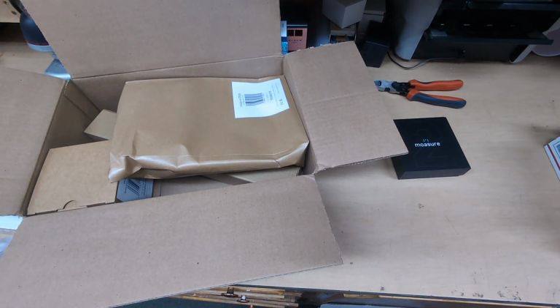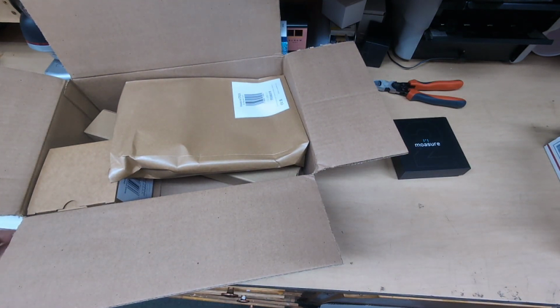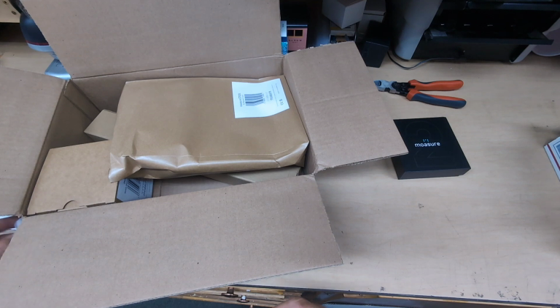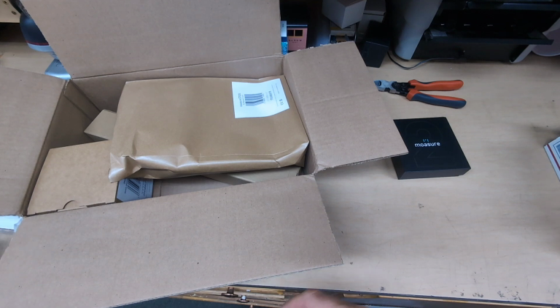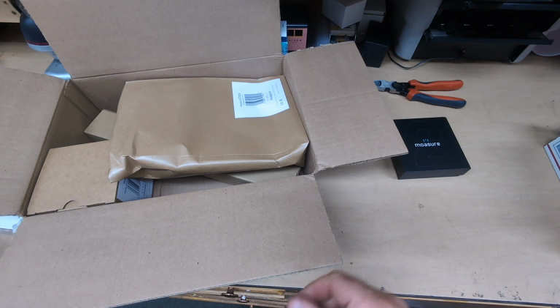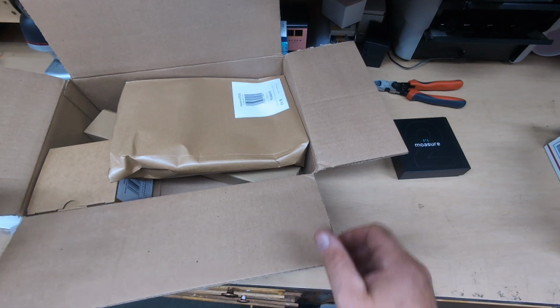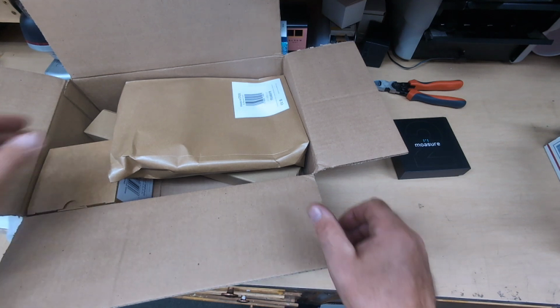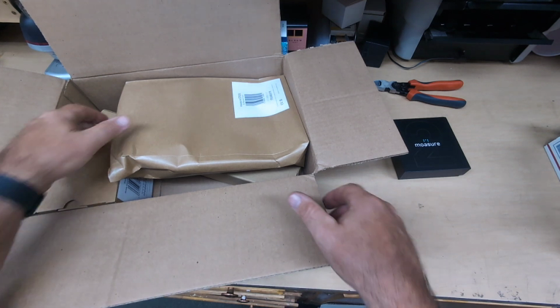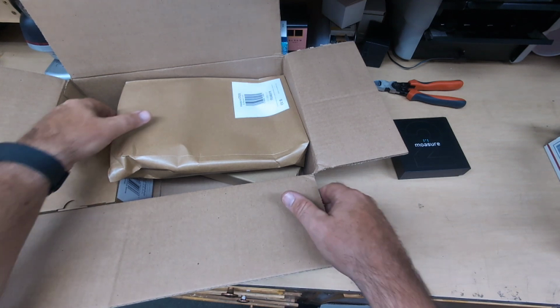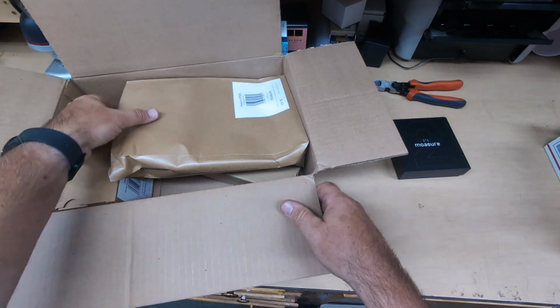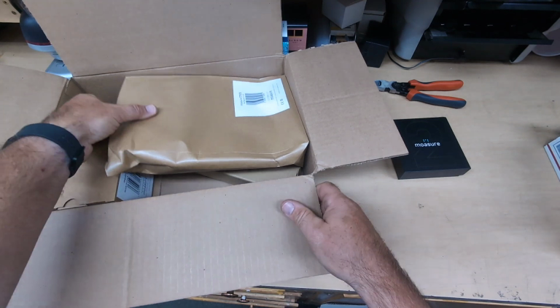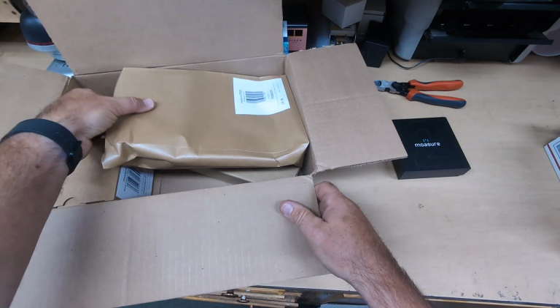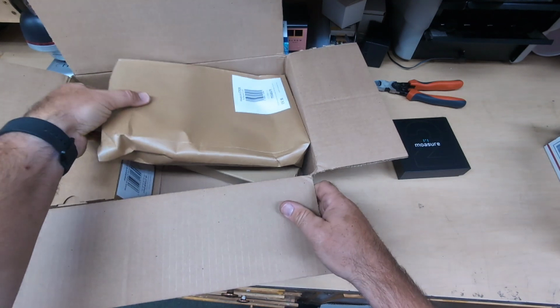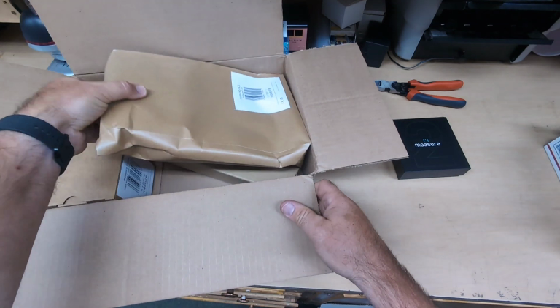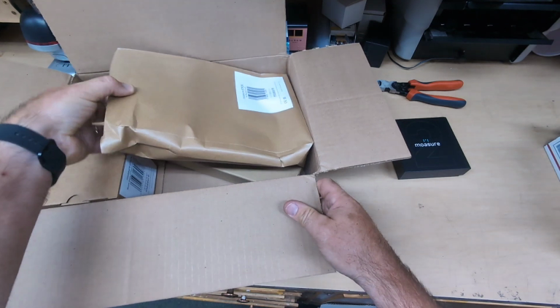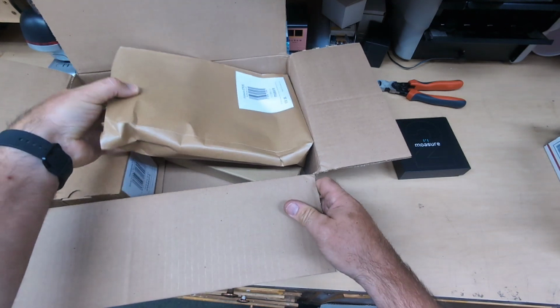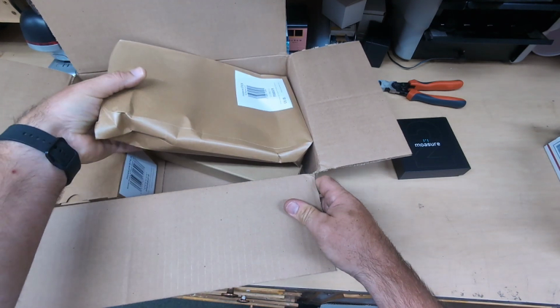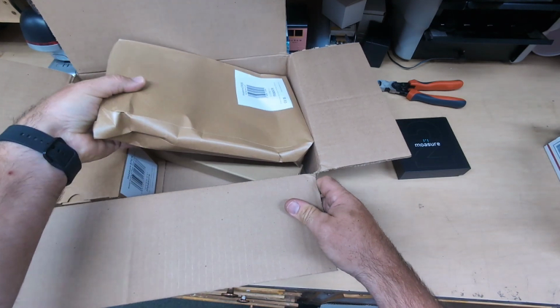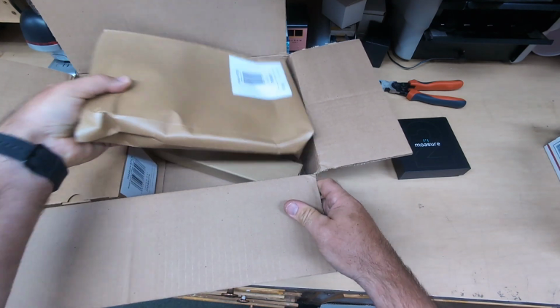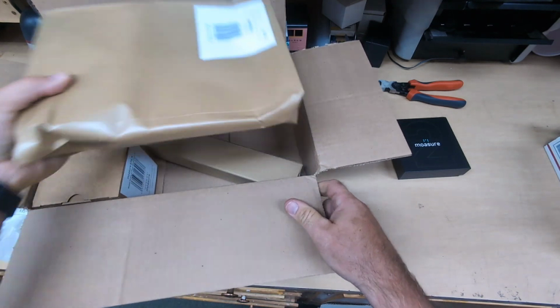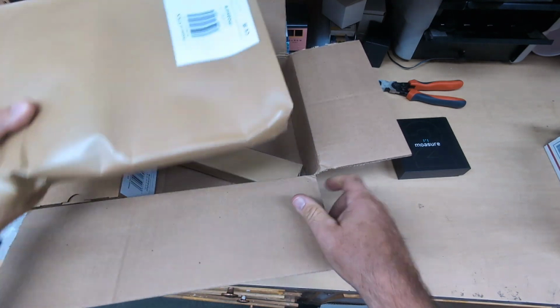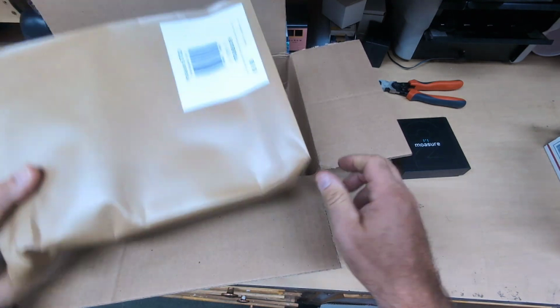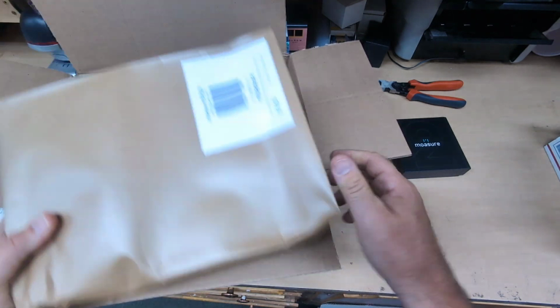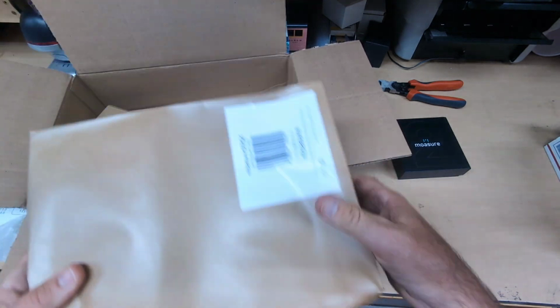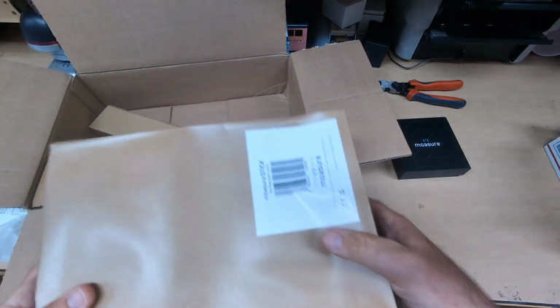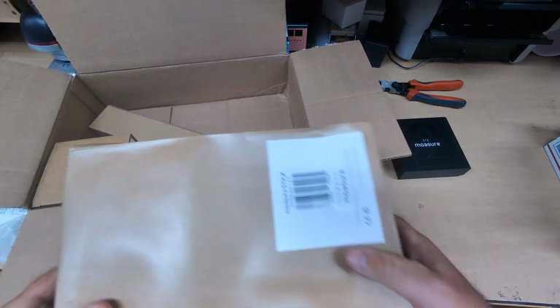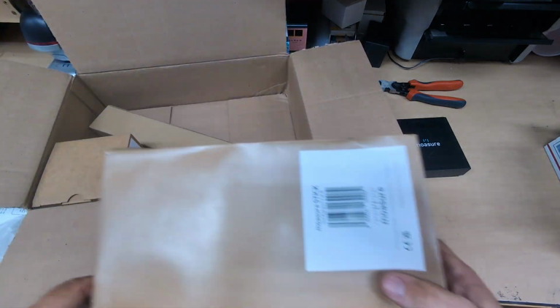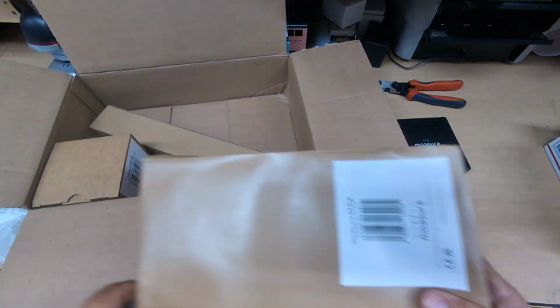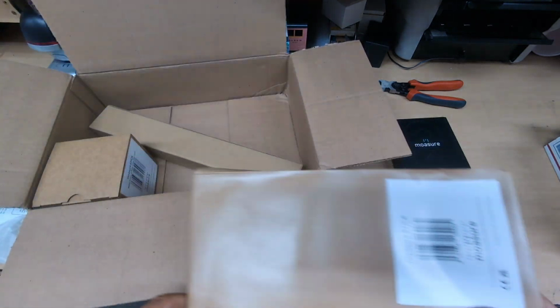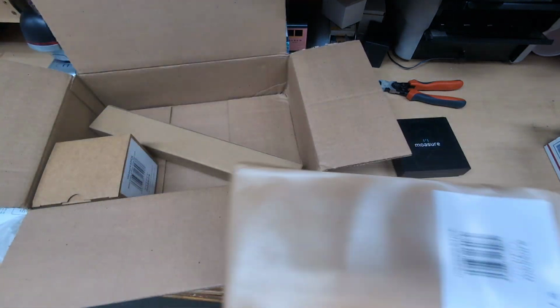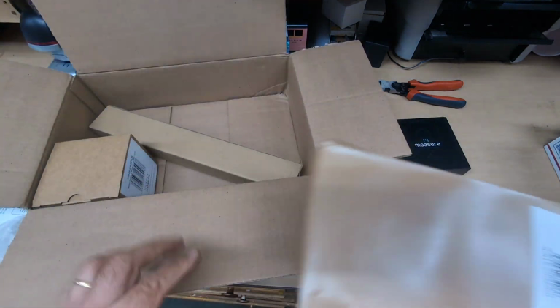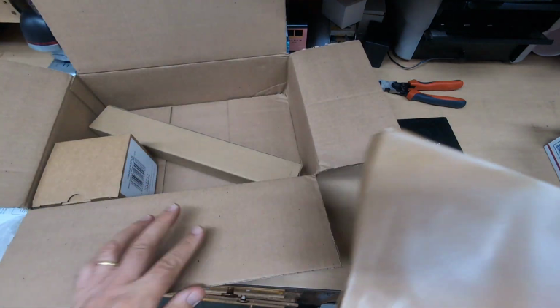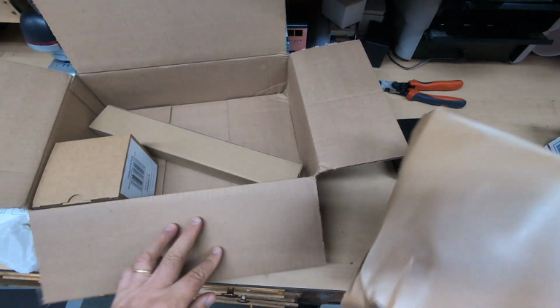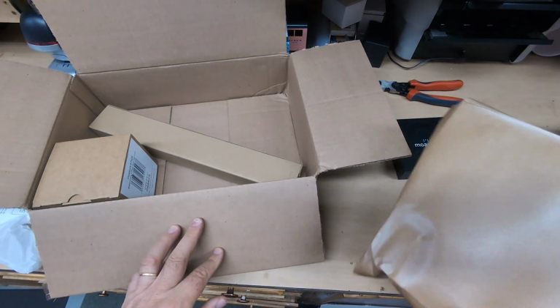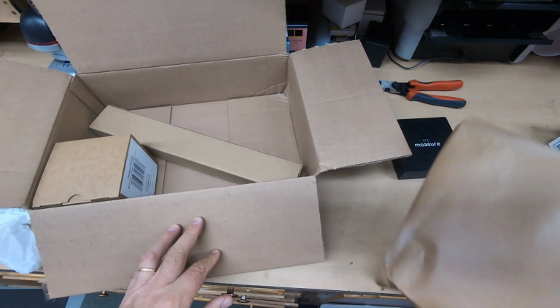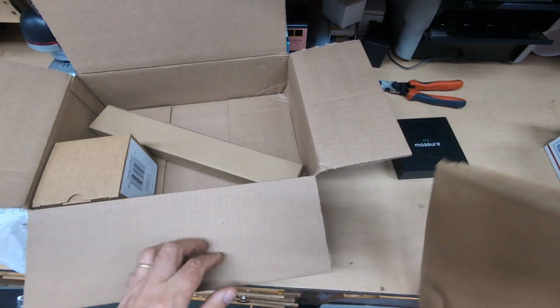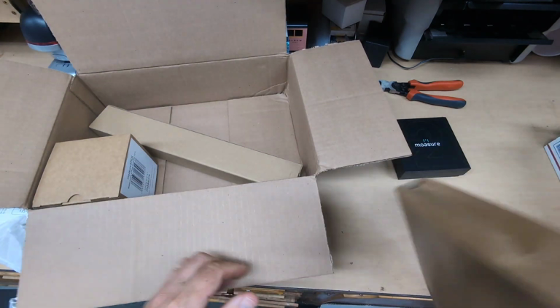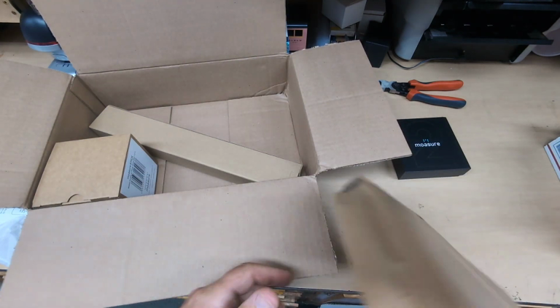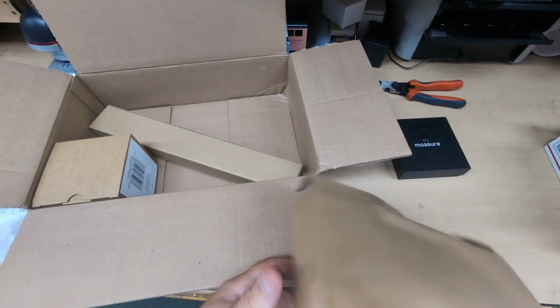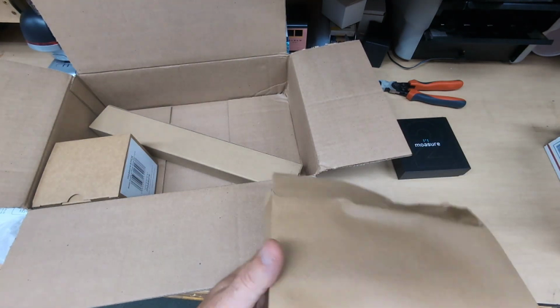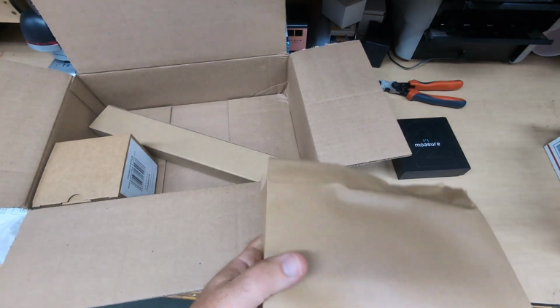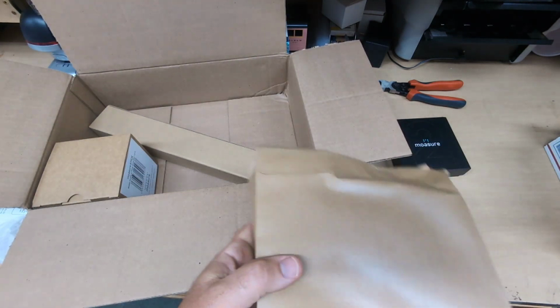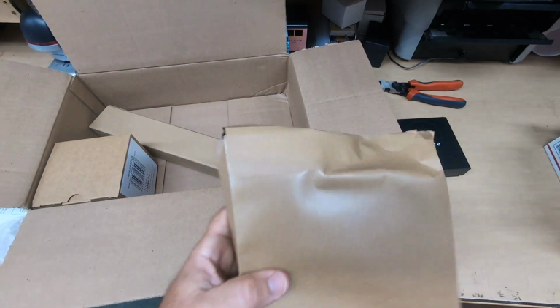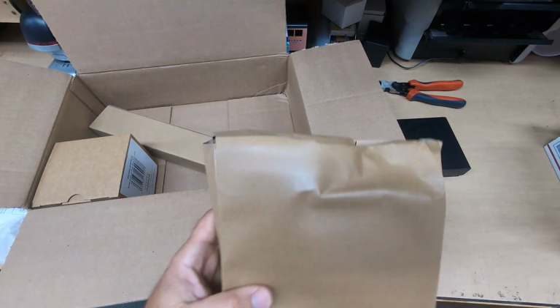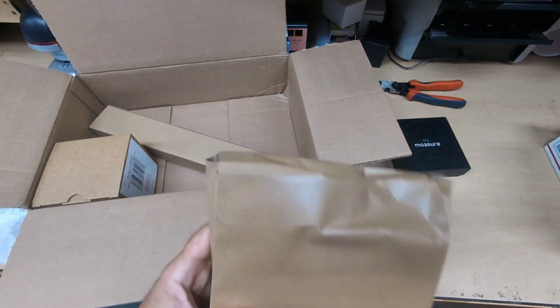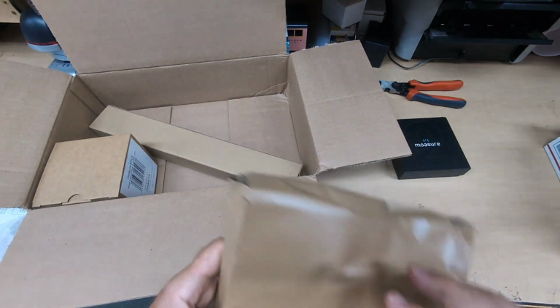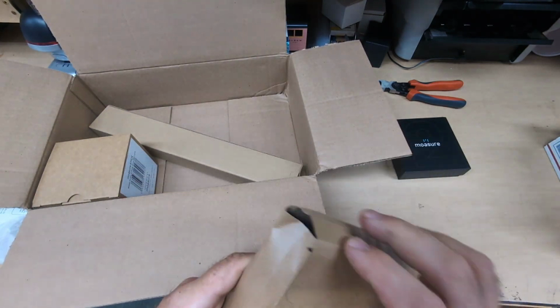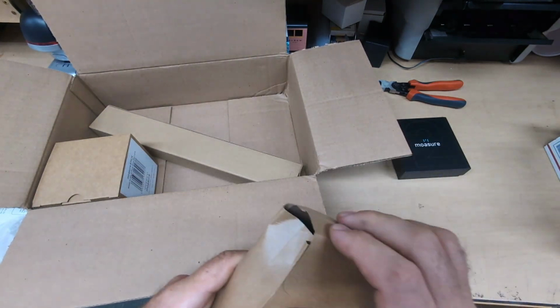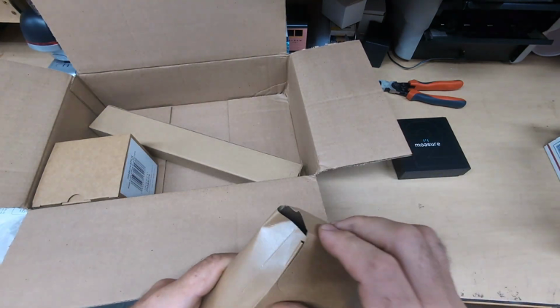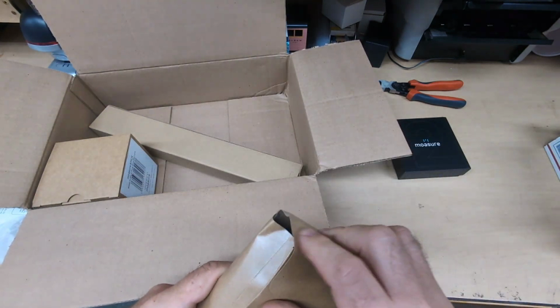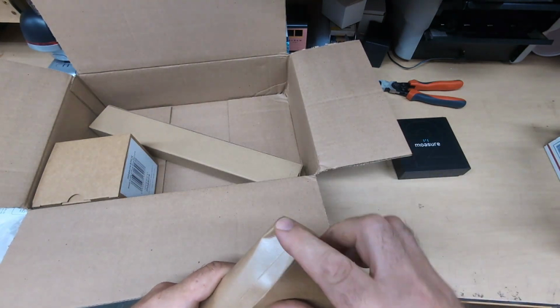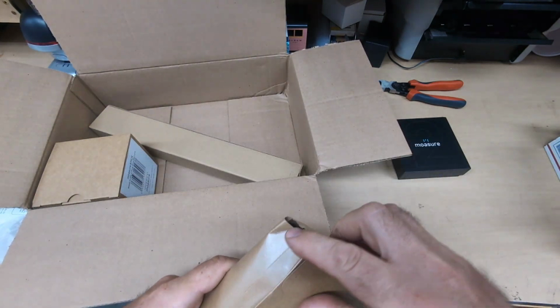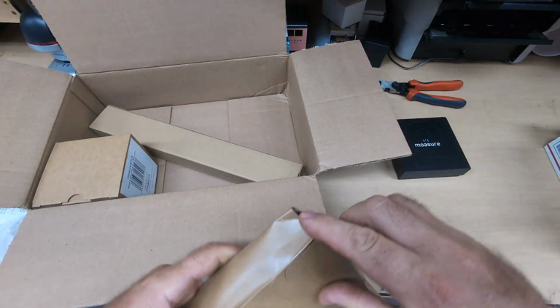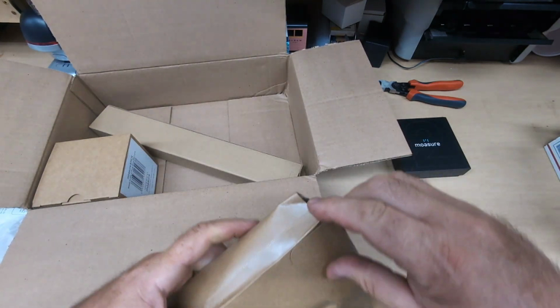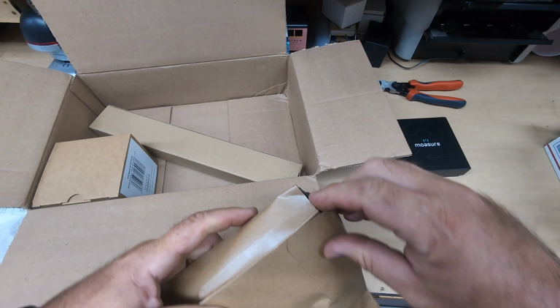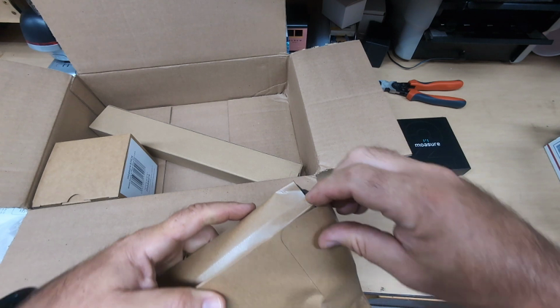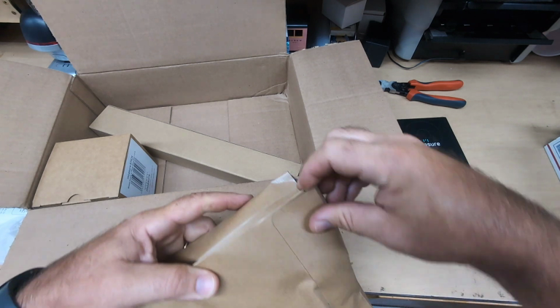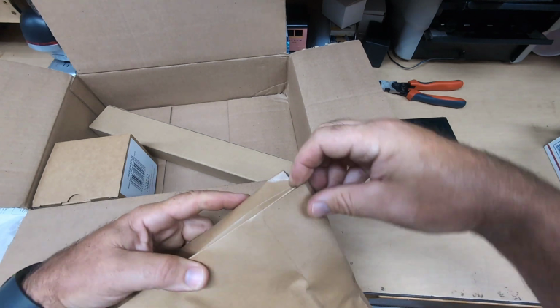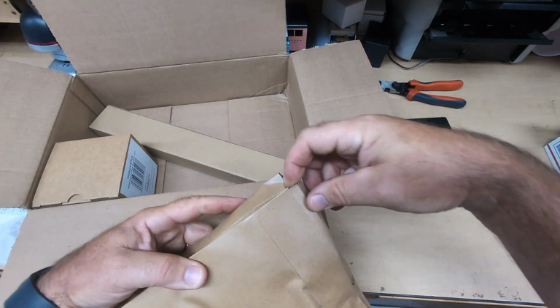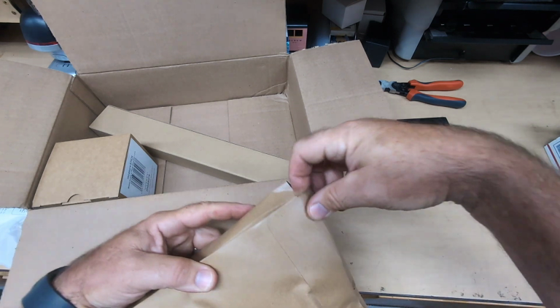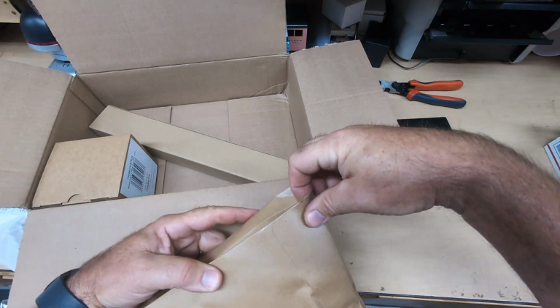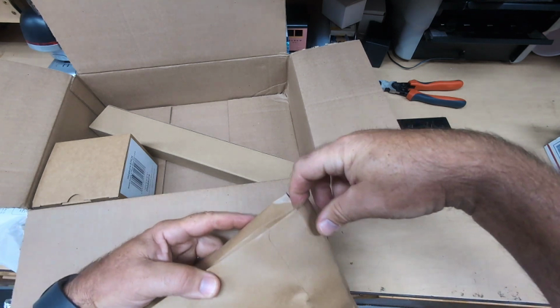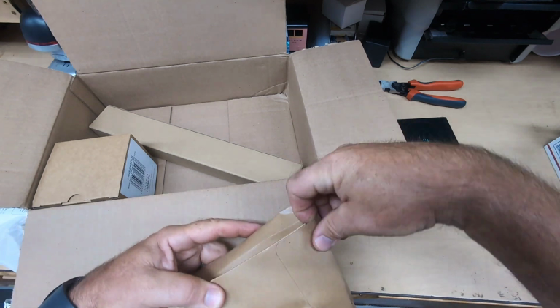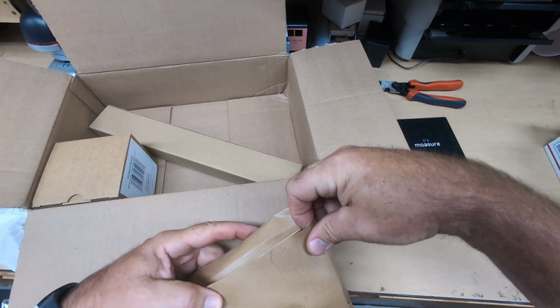But right now this is just an unboxing — this is what you get in the box. This is the Mosier stick.